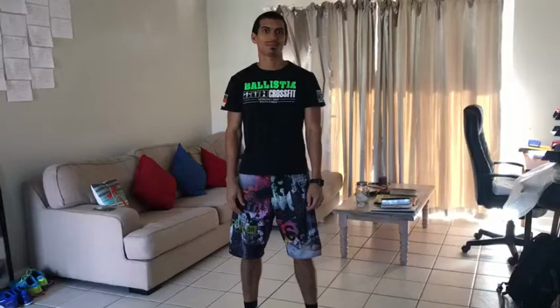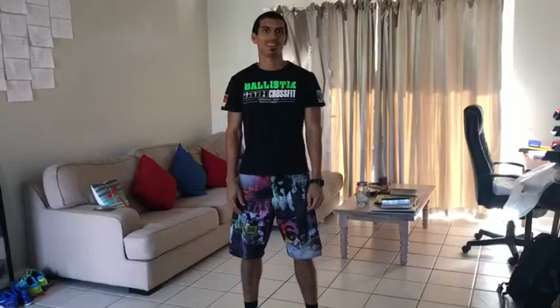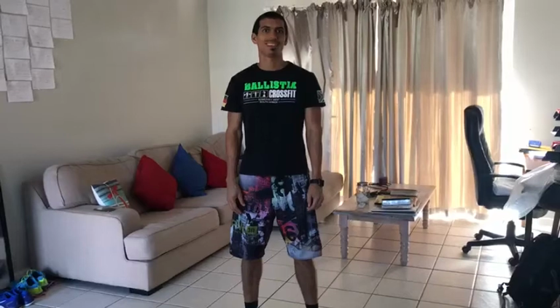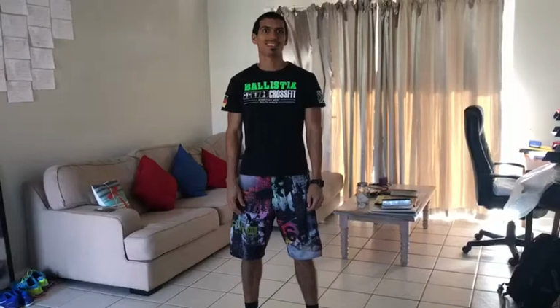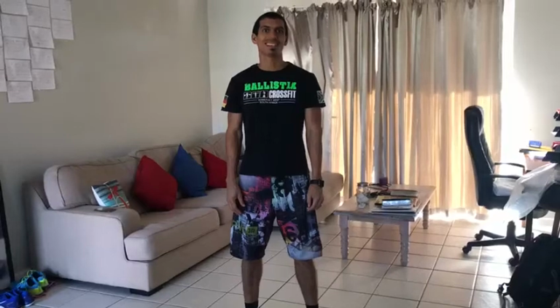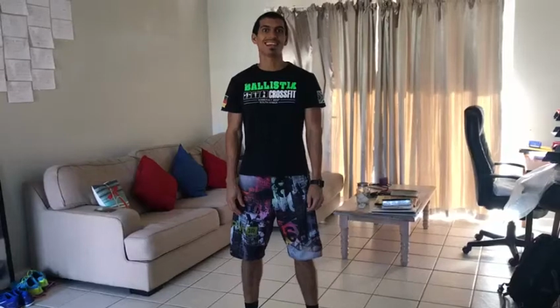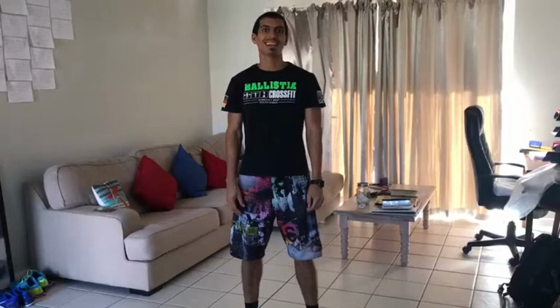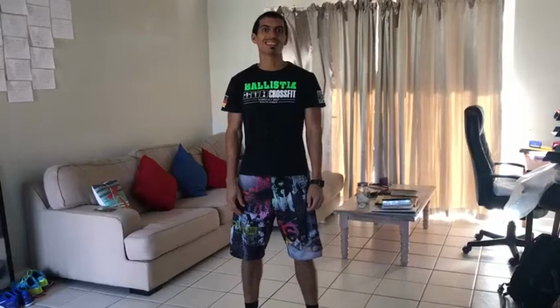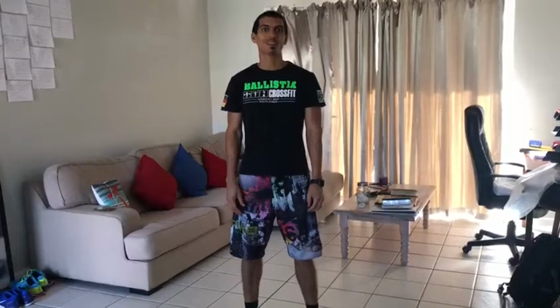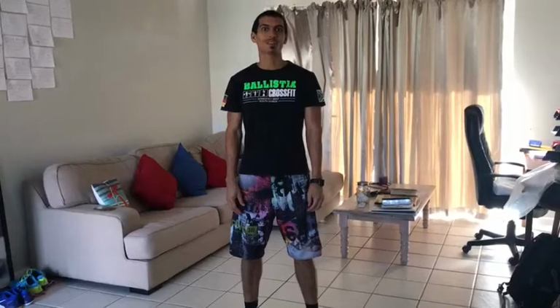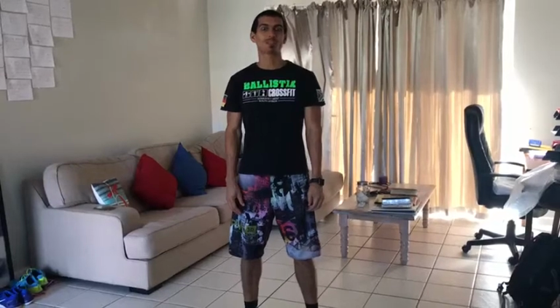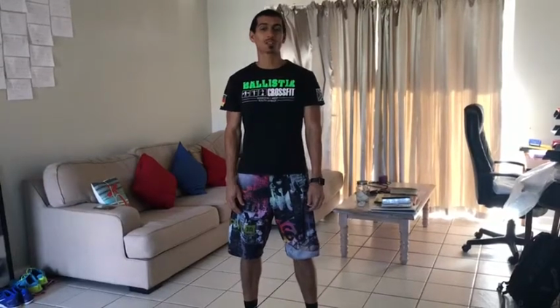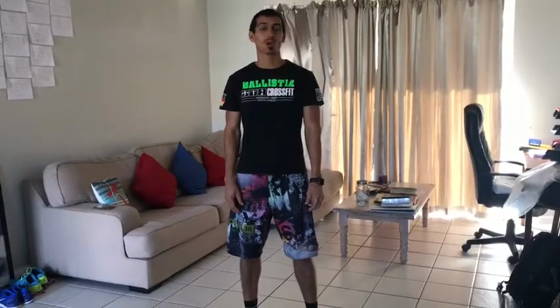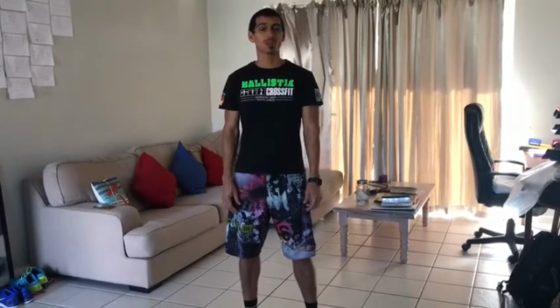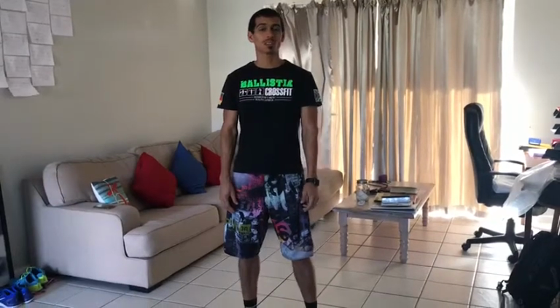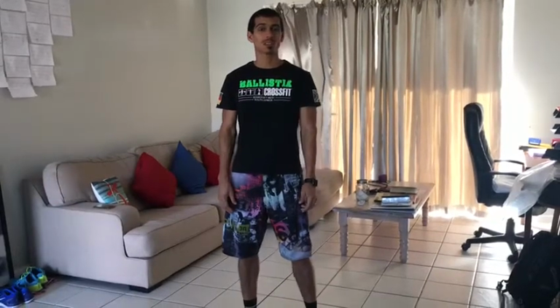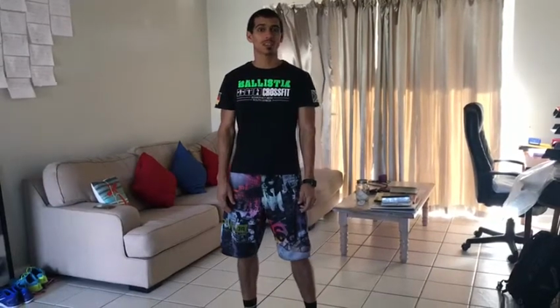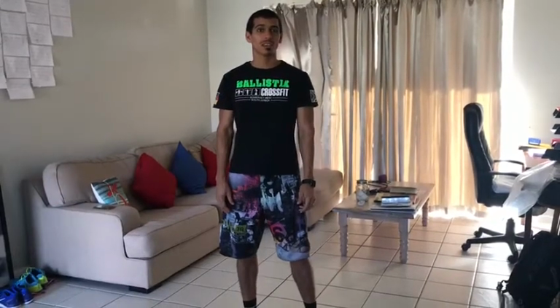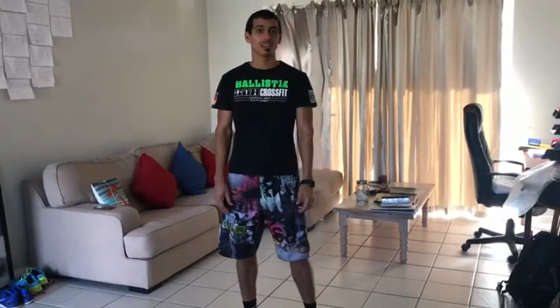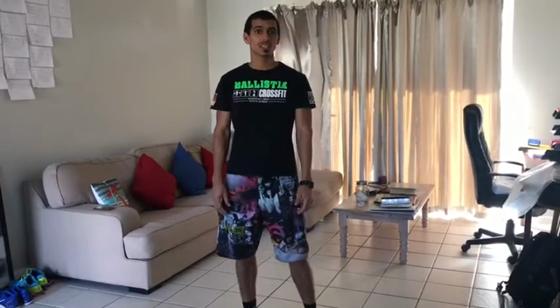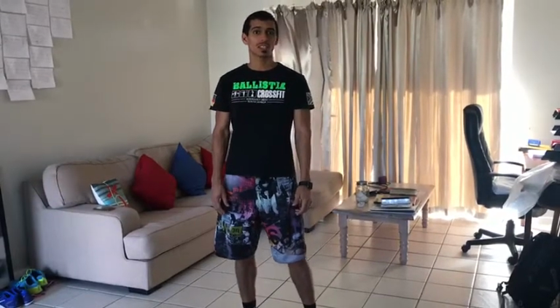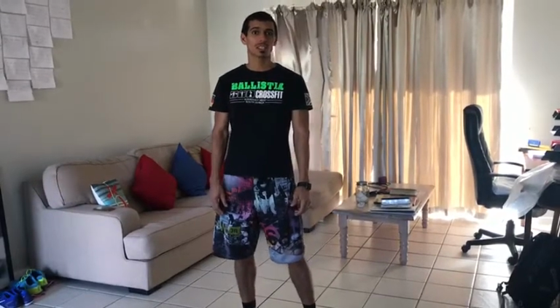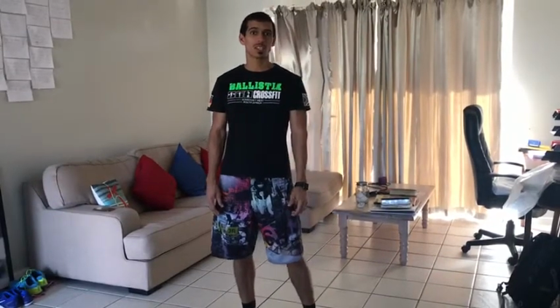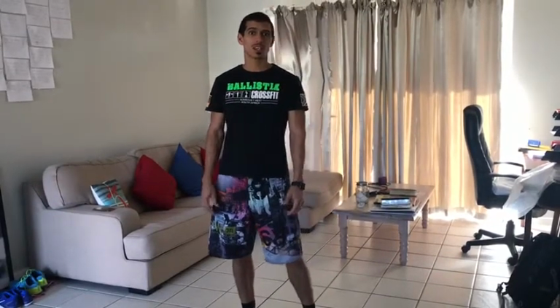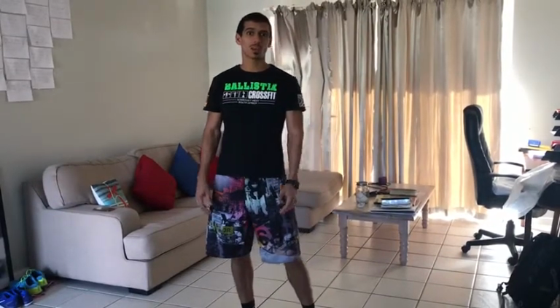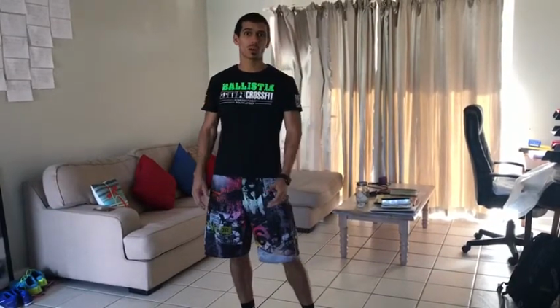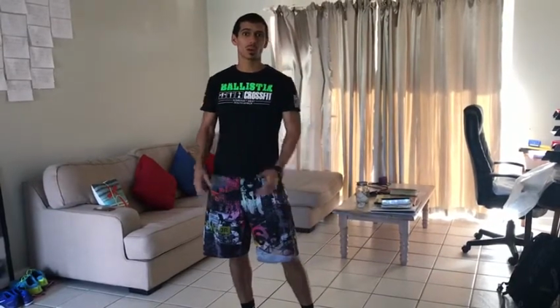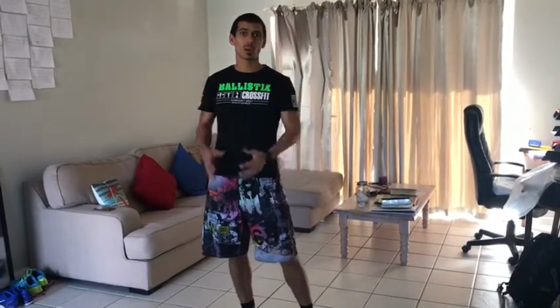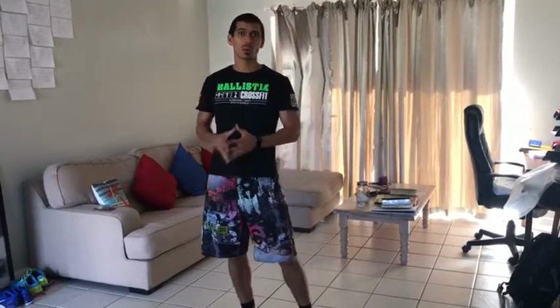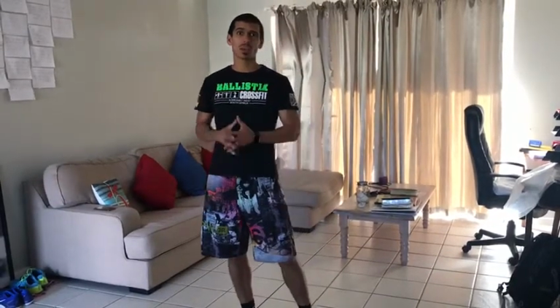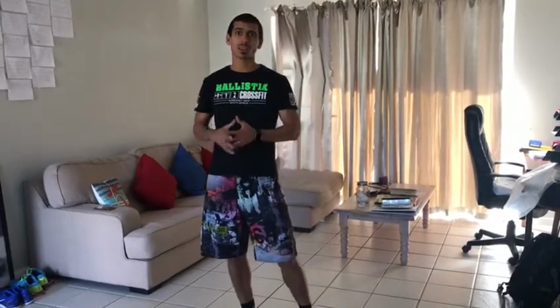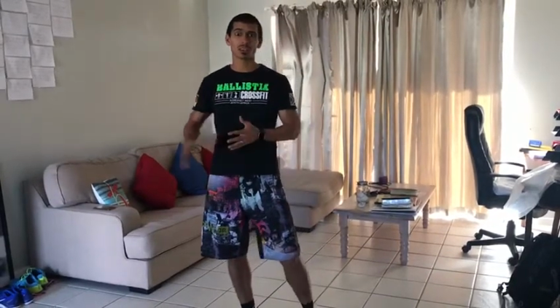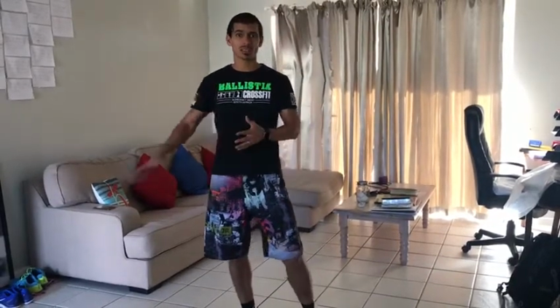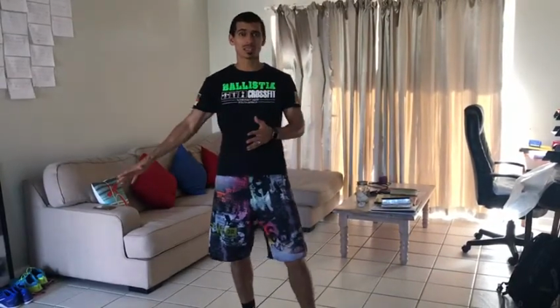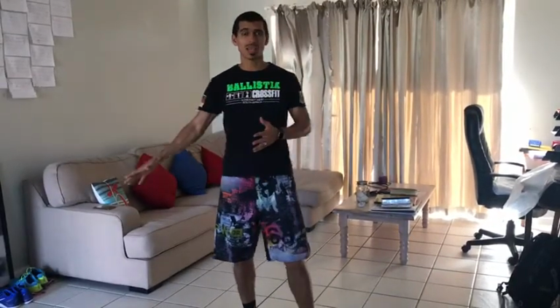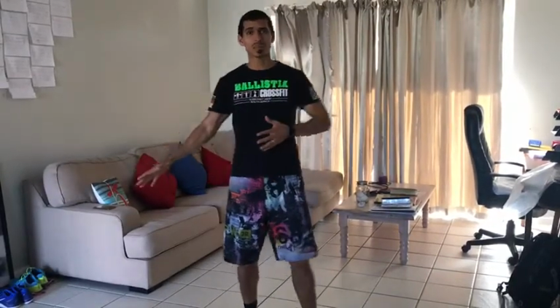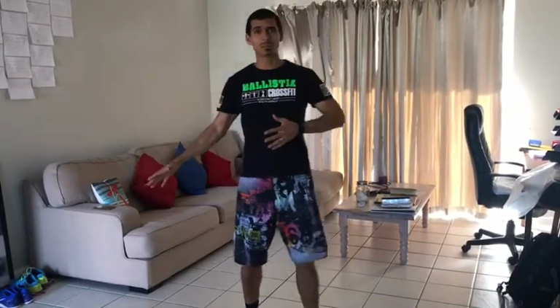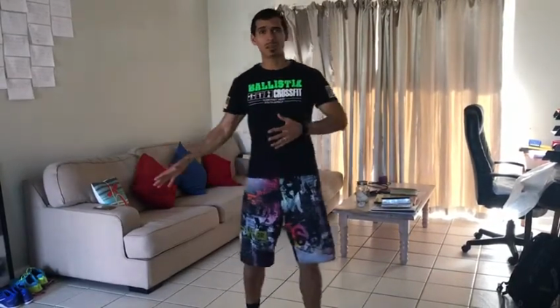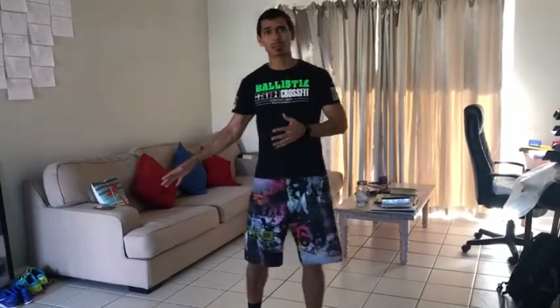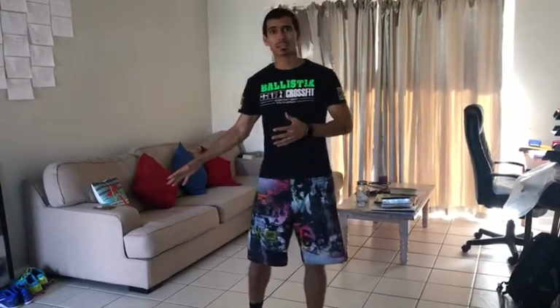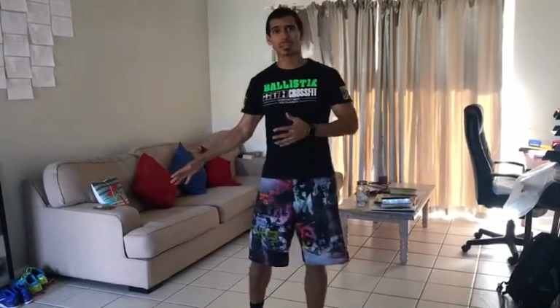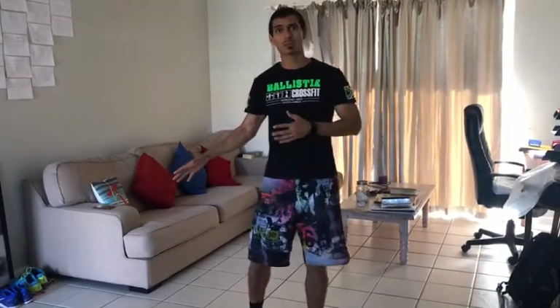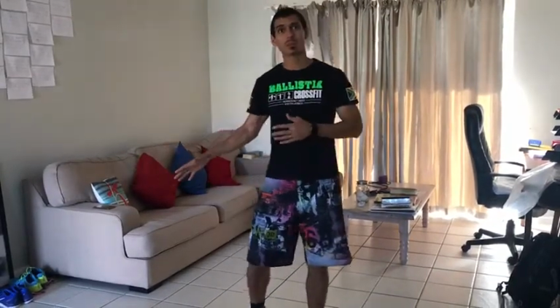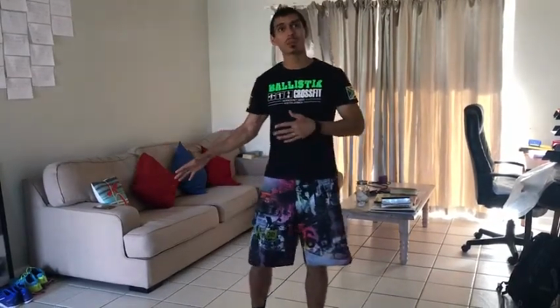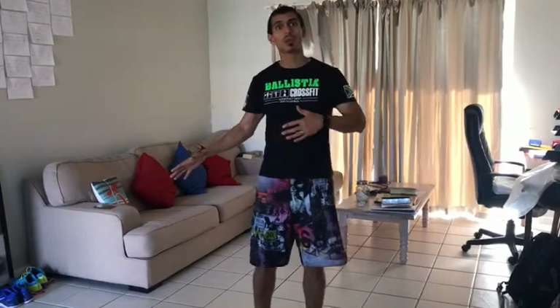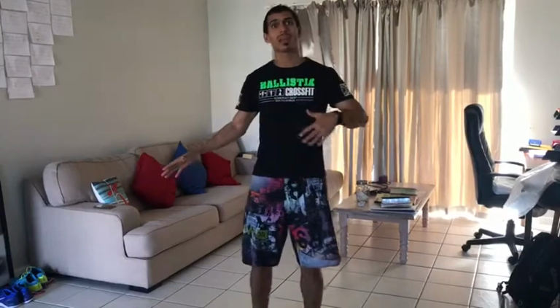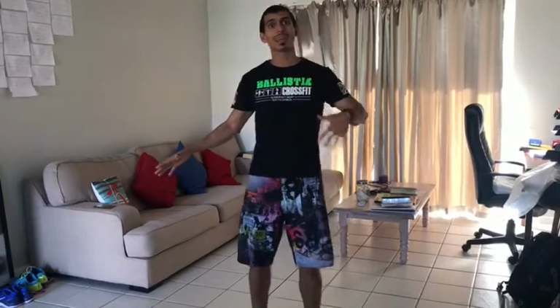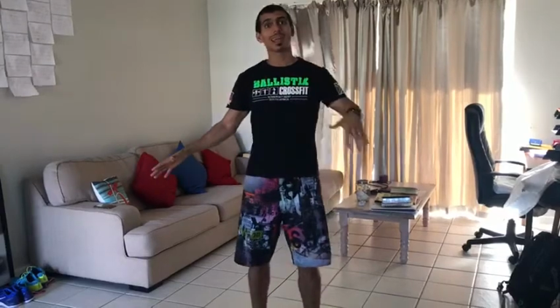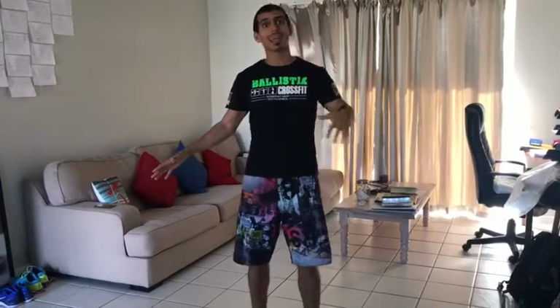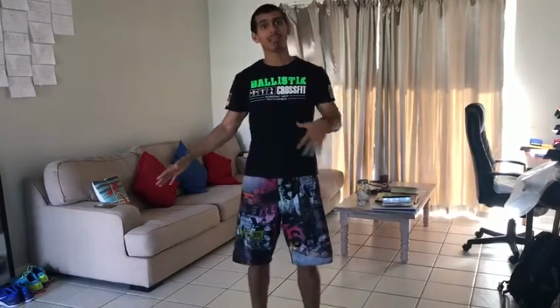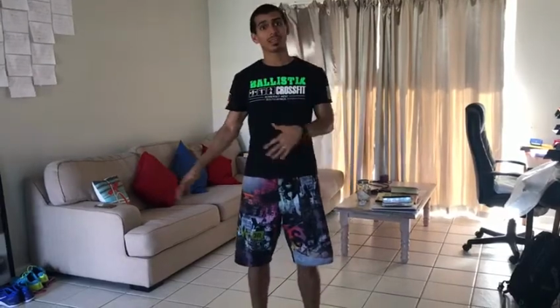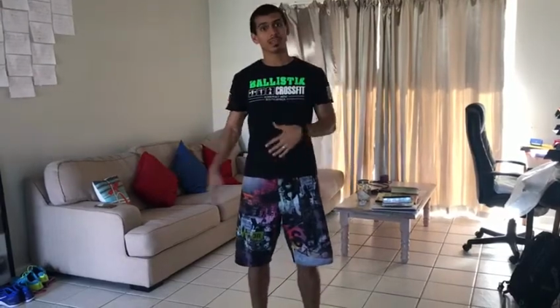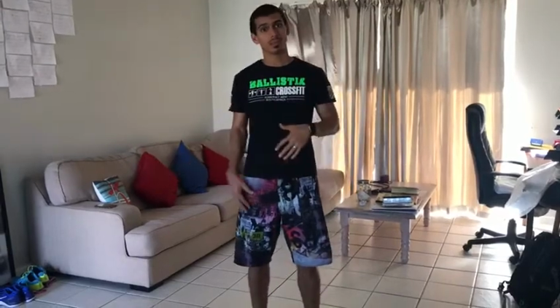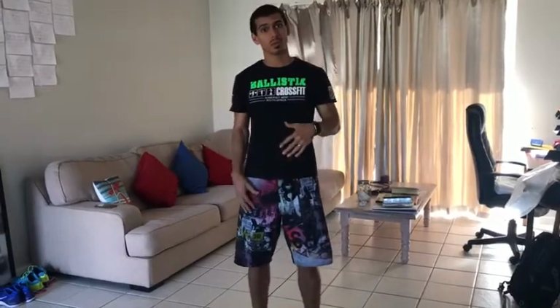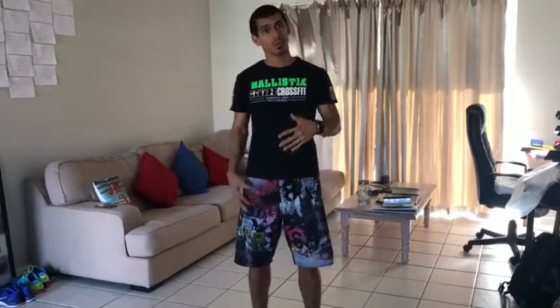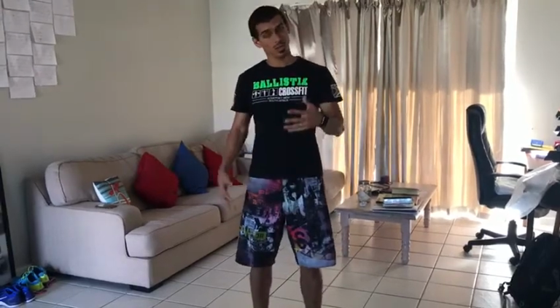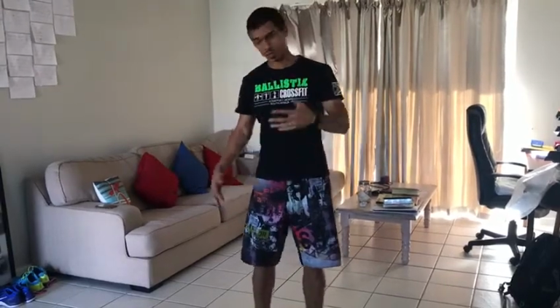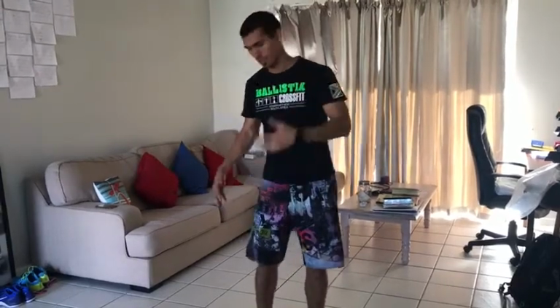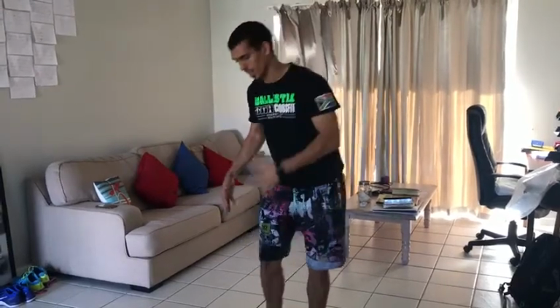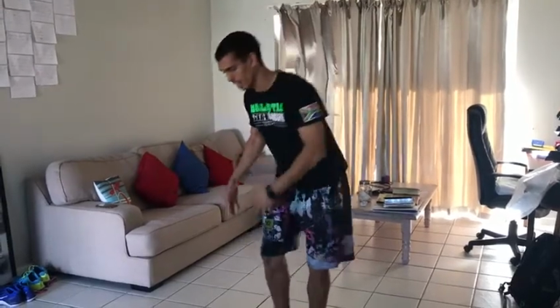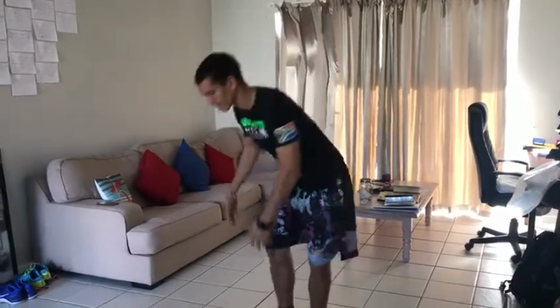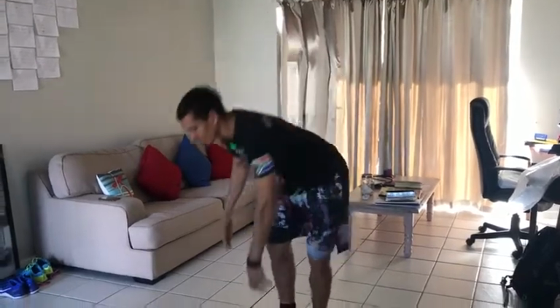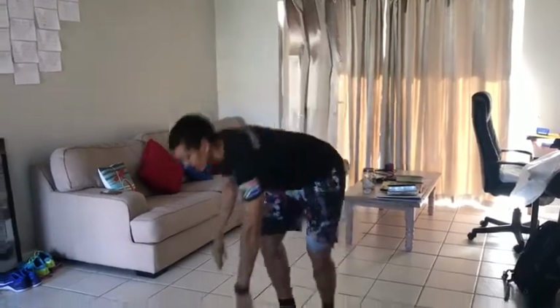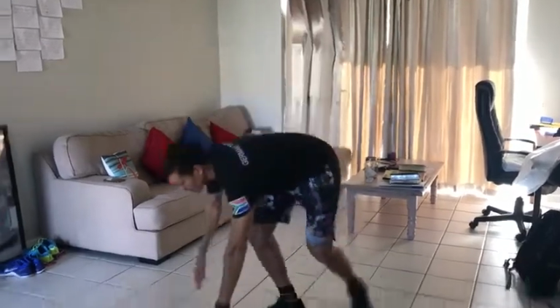Side starfish holds. This is where we are in the side plank position with your leg elevated. What it looks like is this.